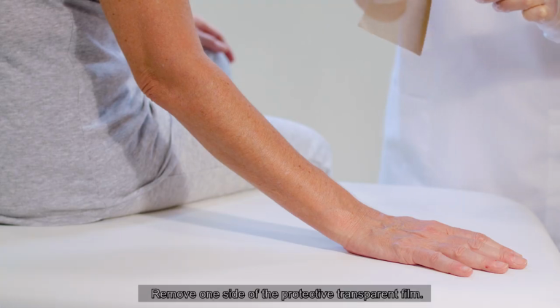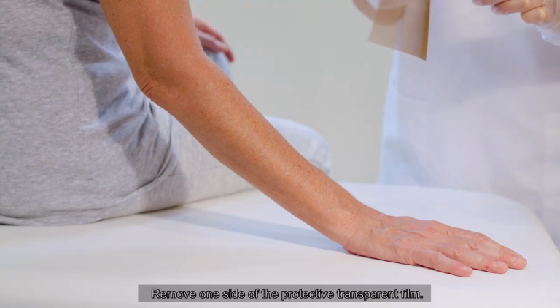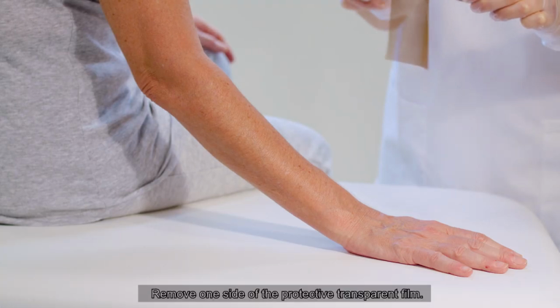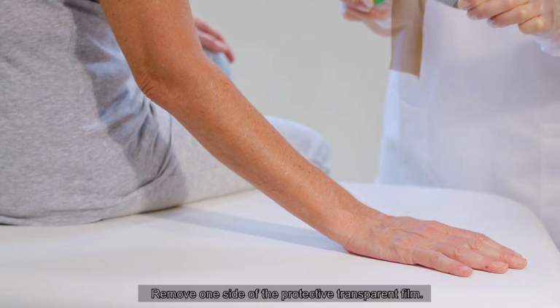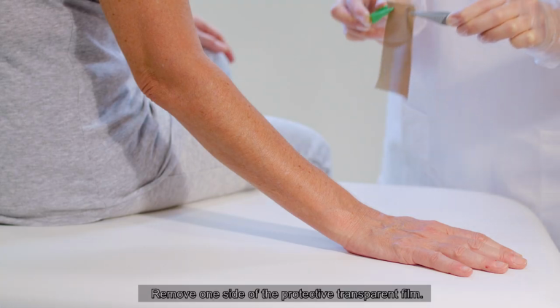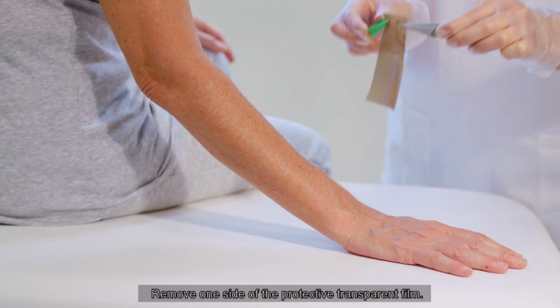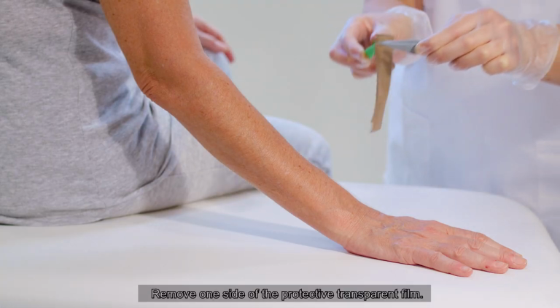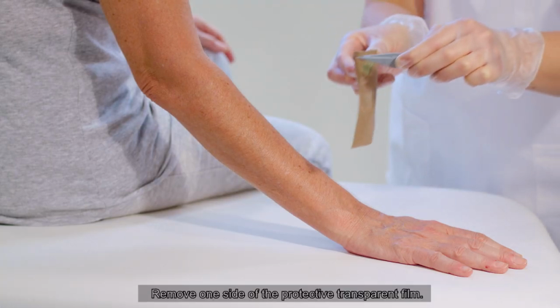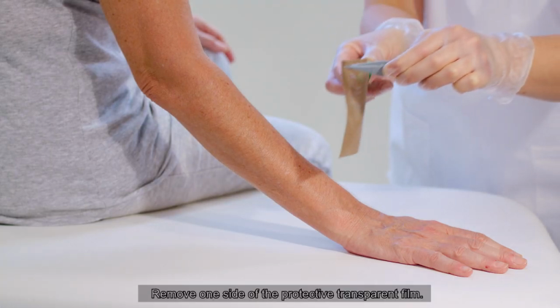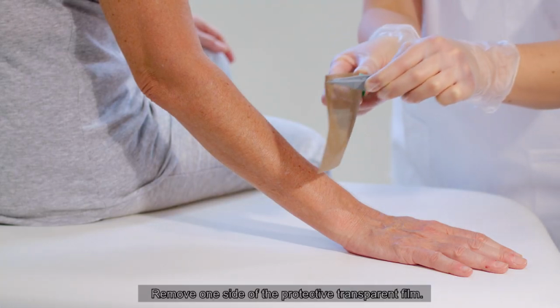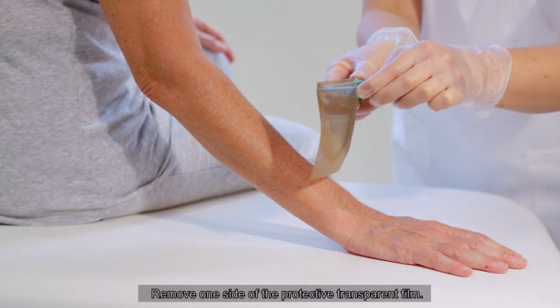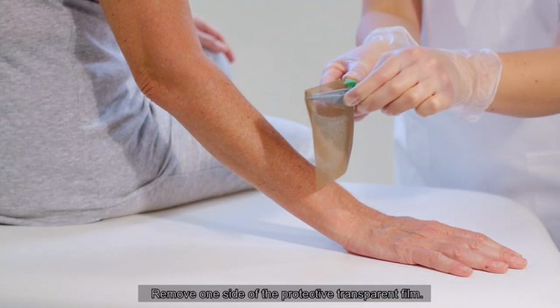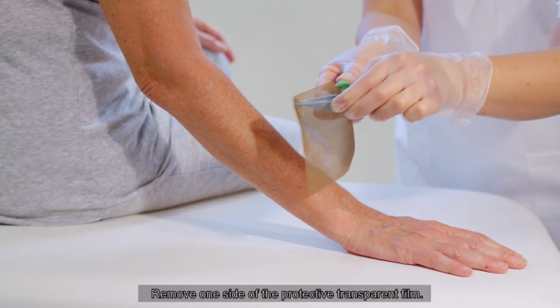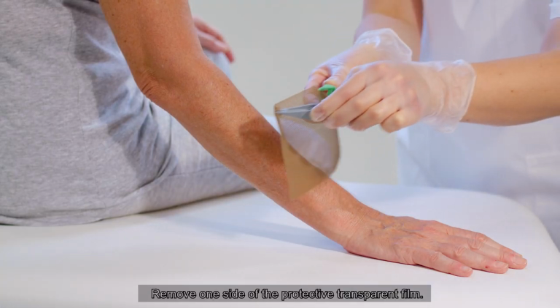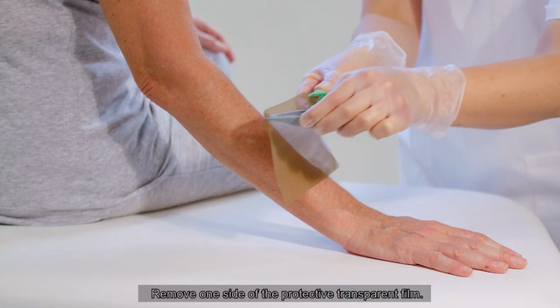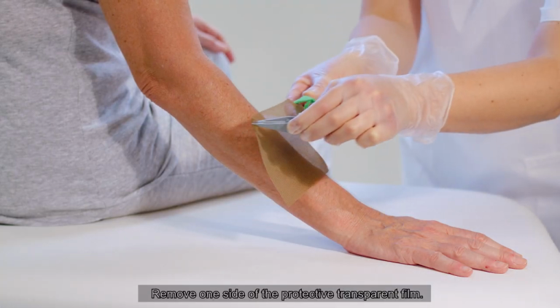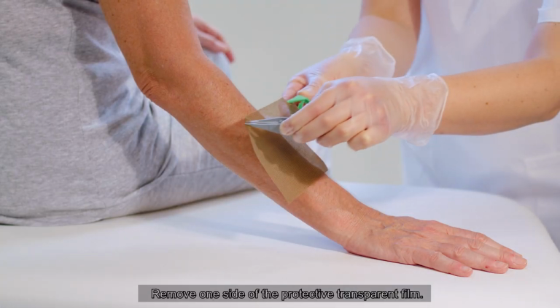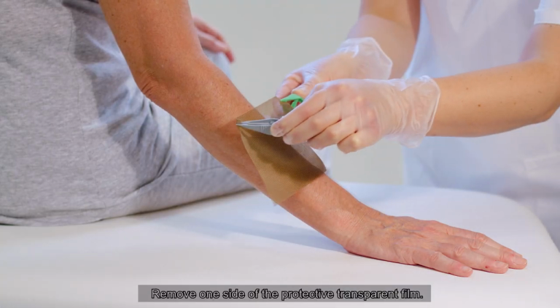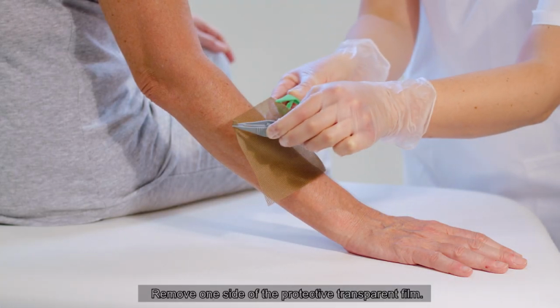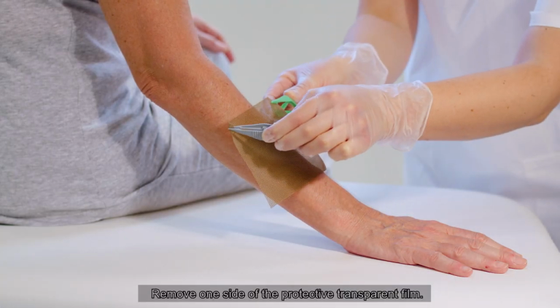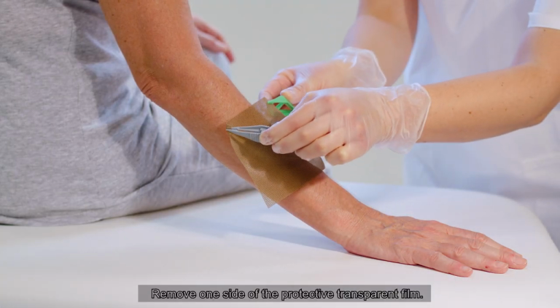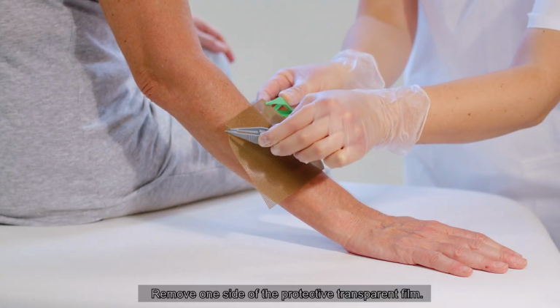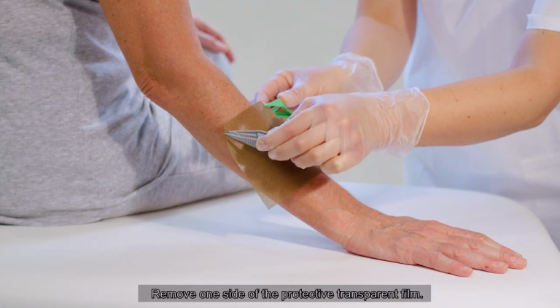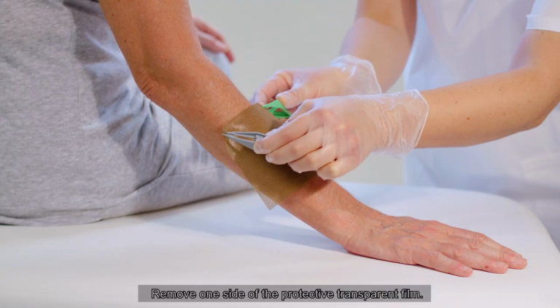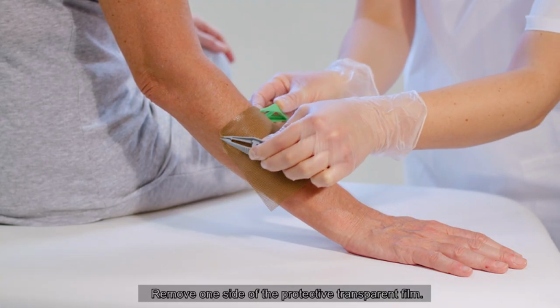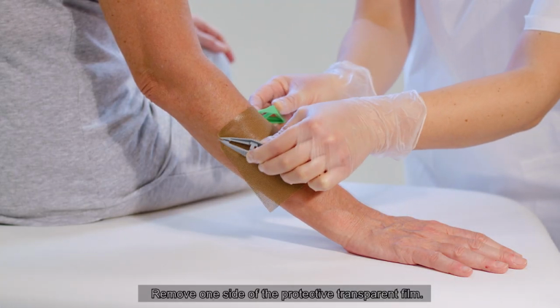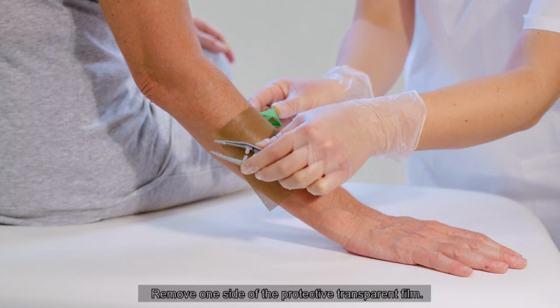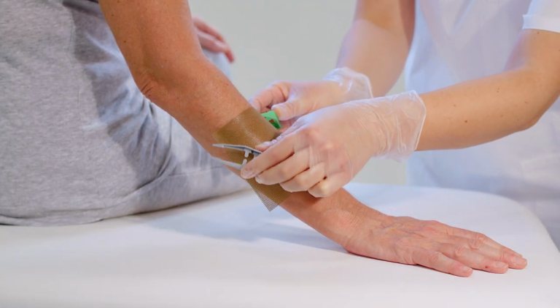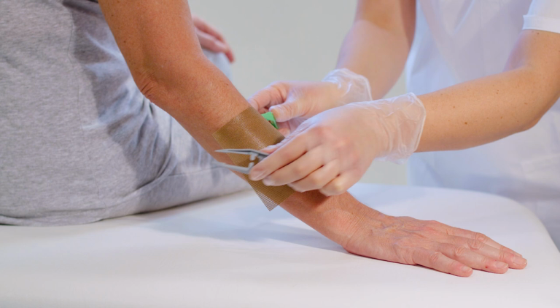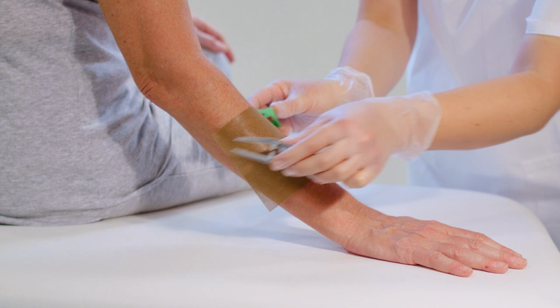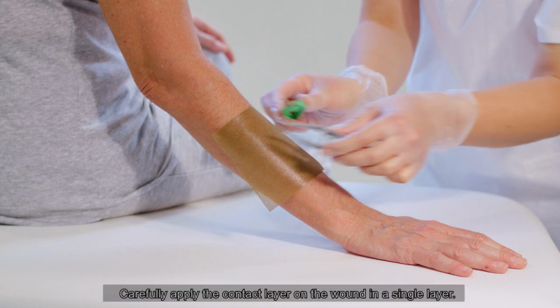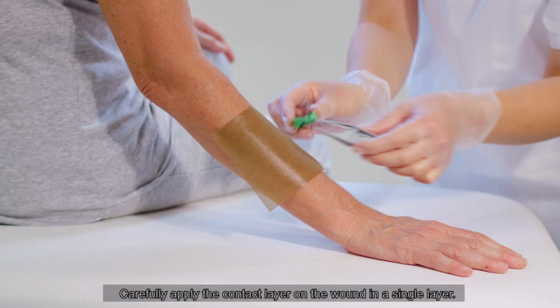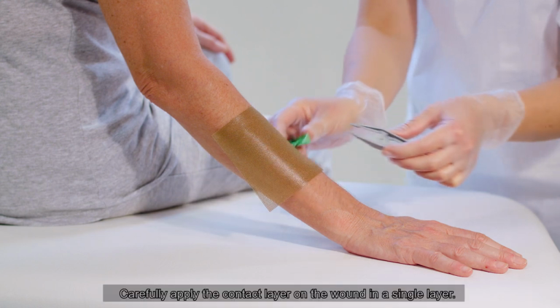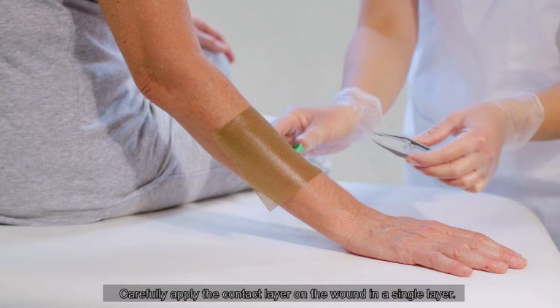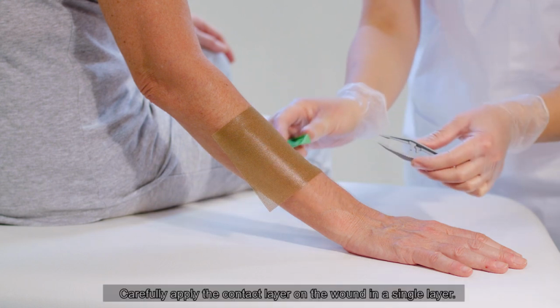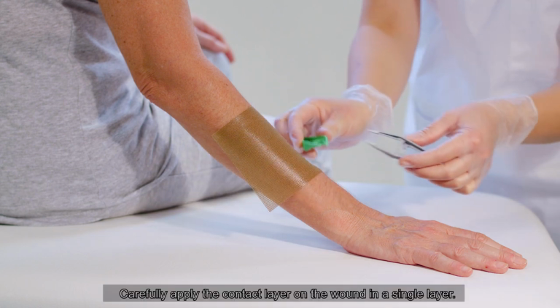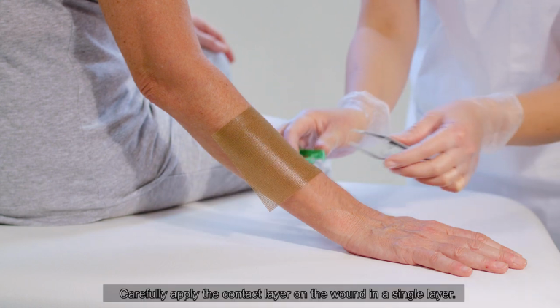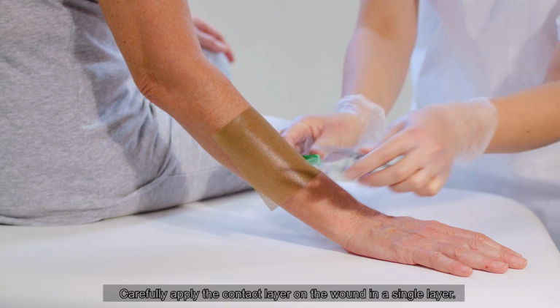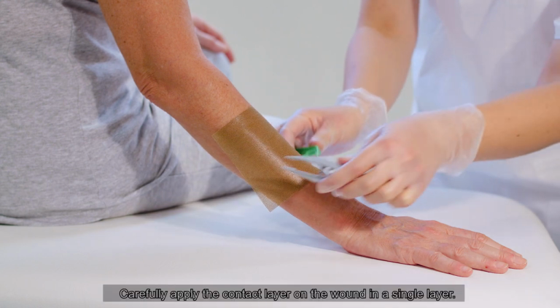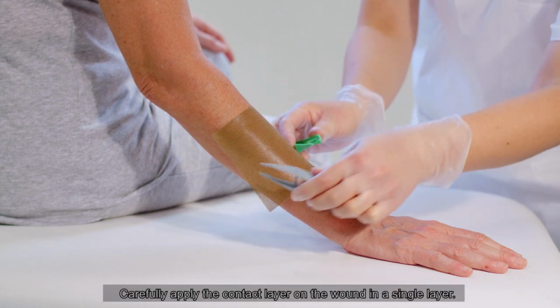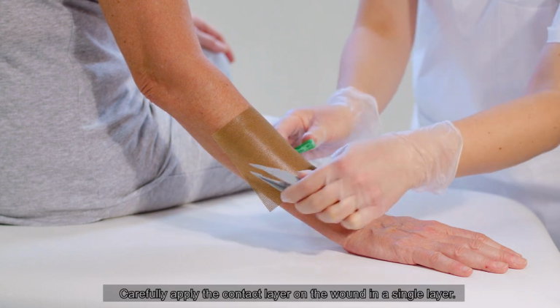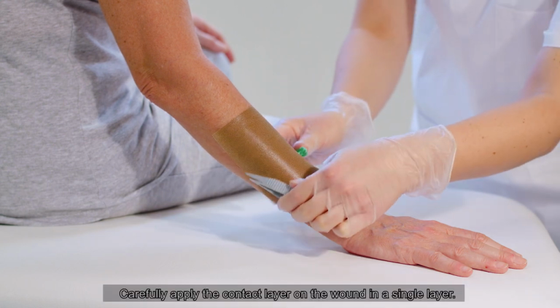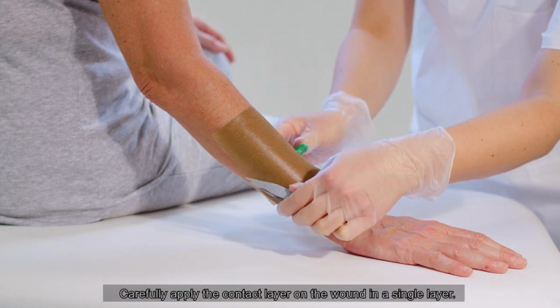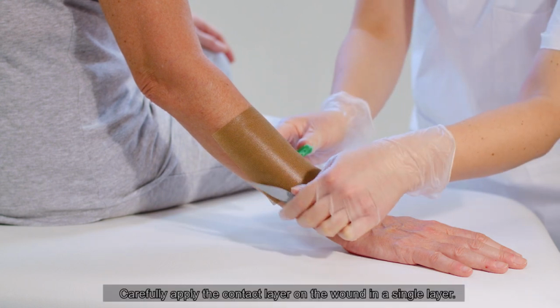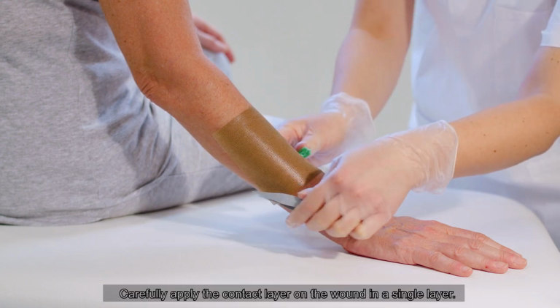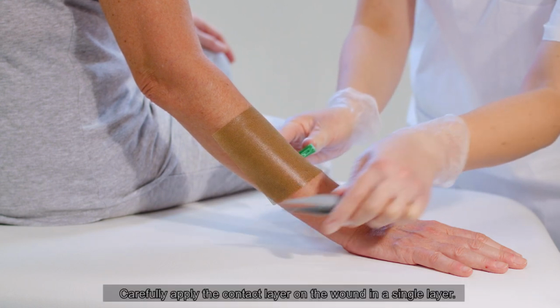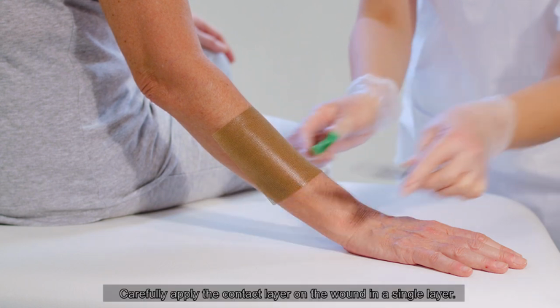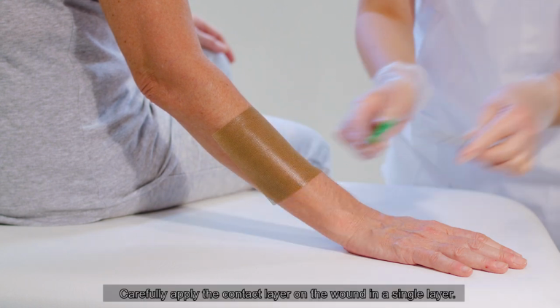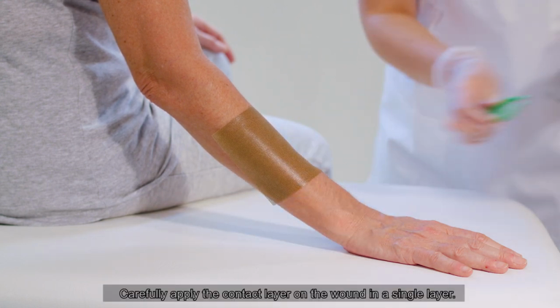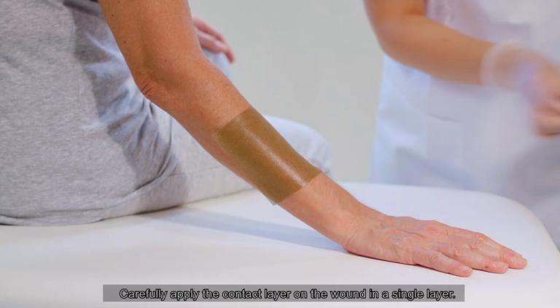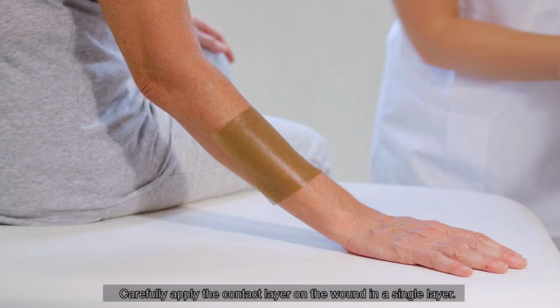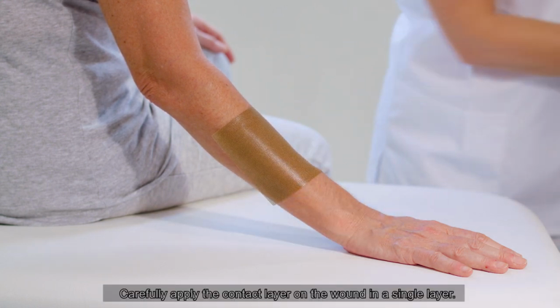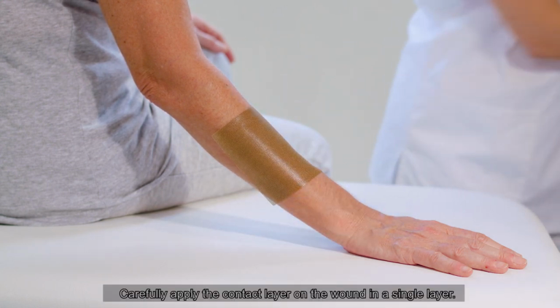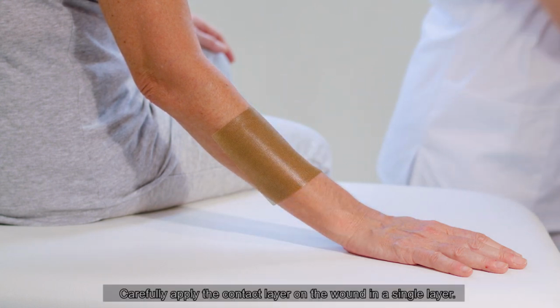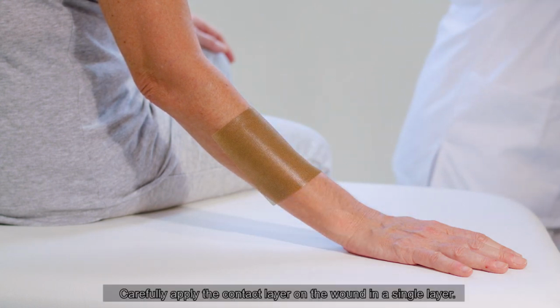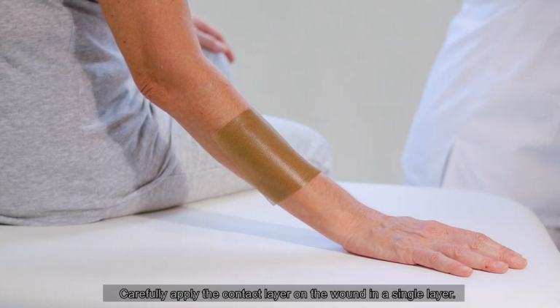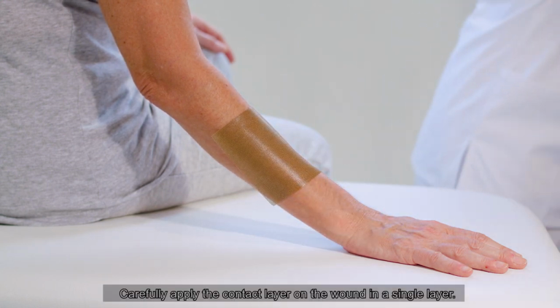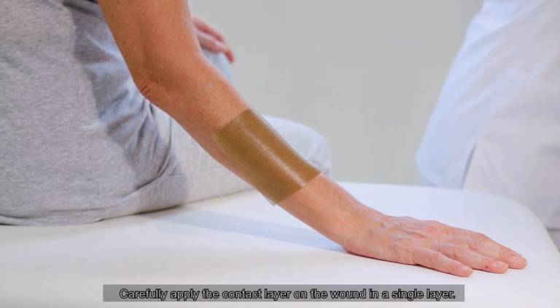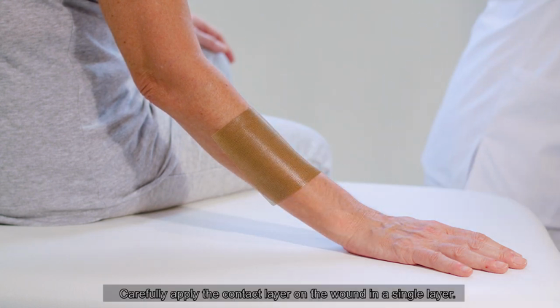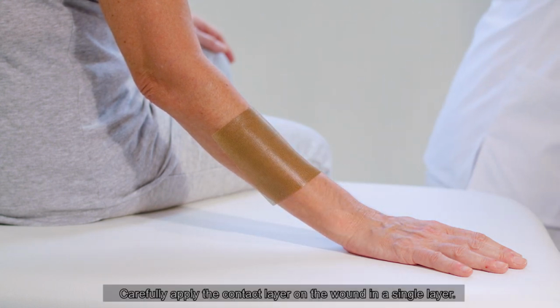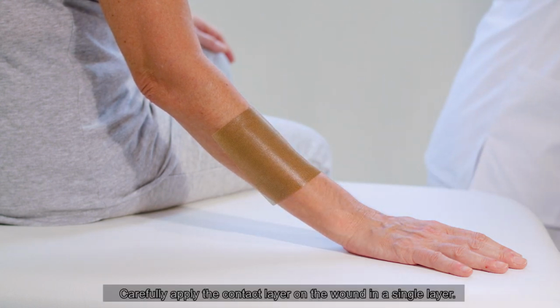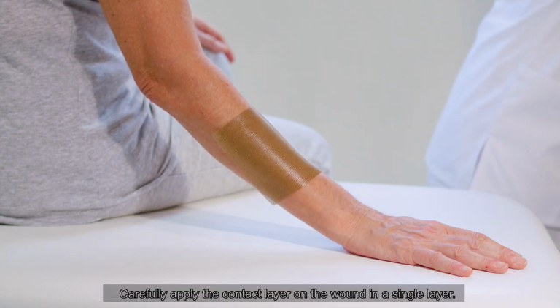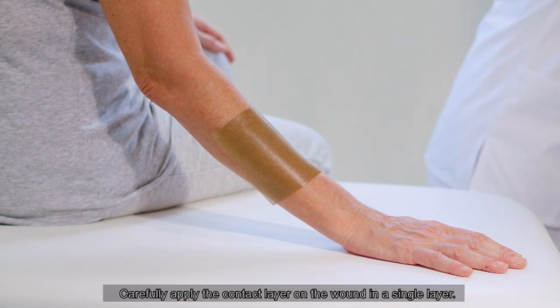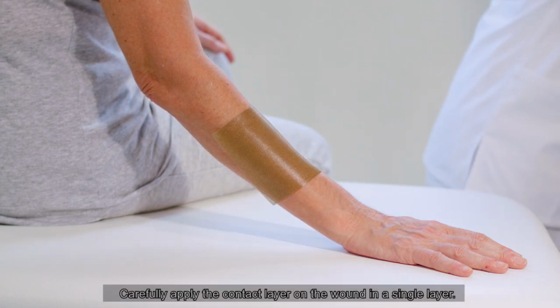Remove one side of the protective transparent film. Carefully apply the contact layer on the wound in a single layer.